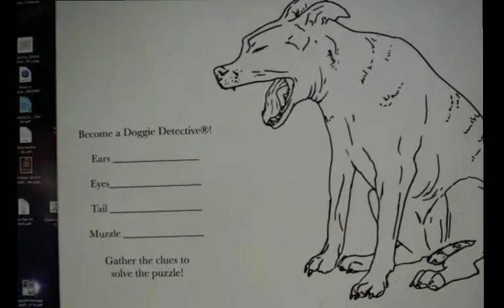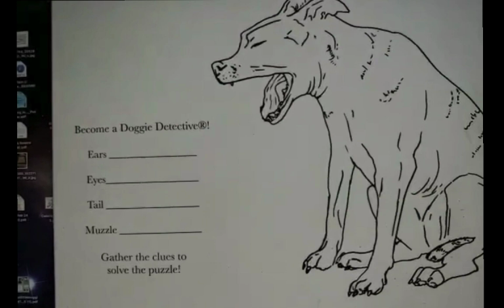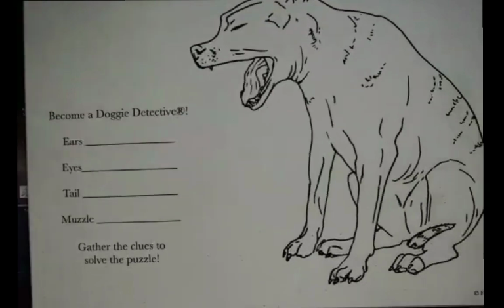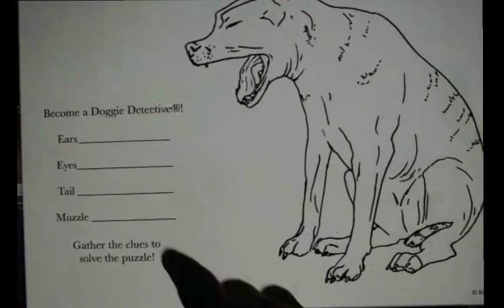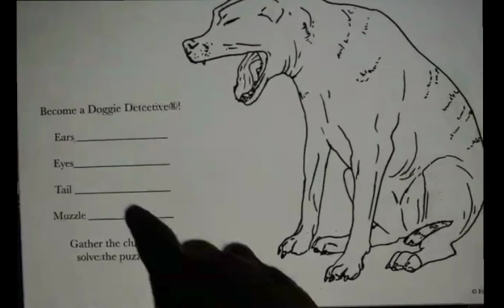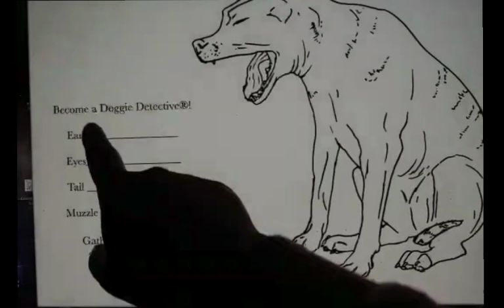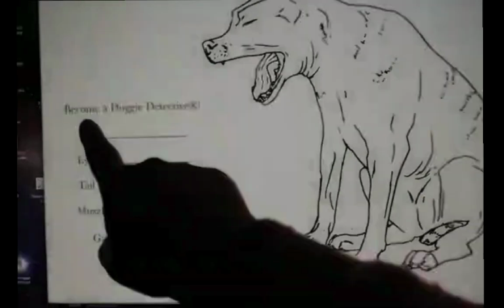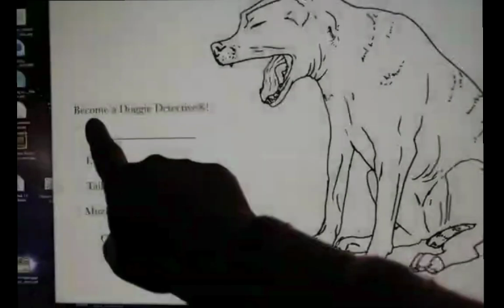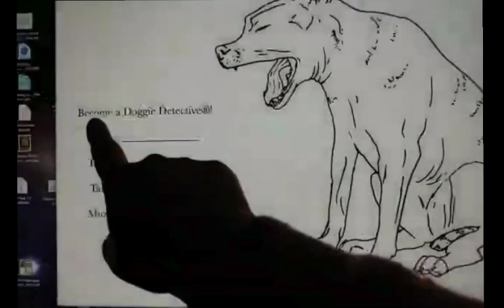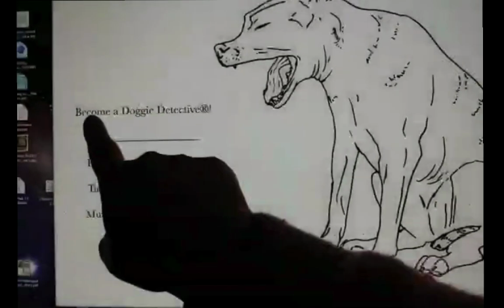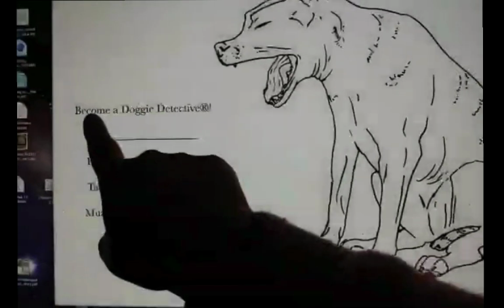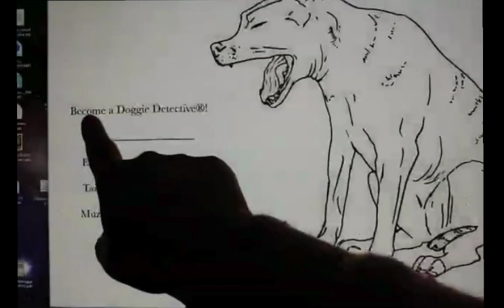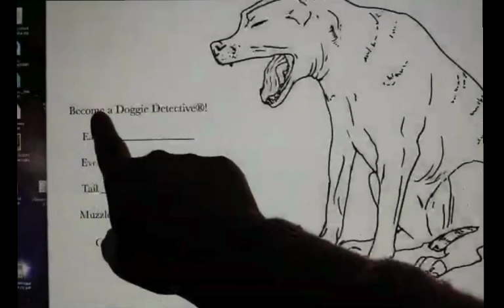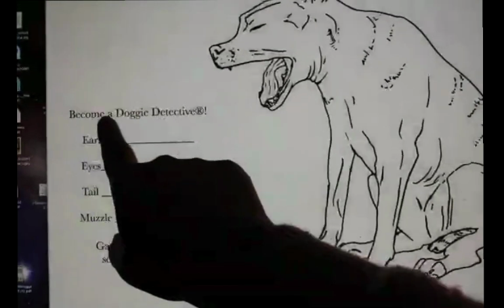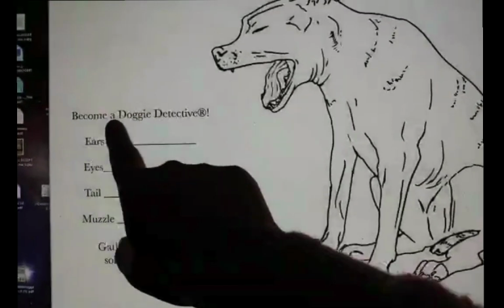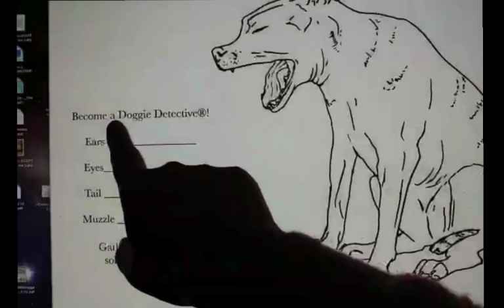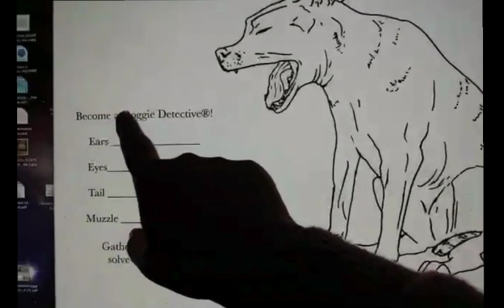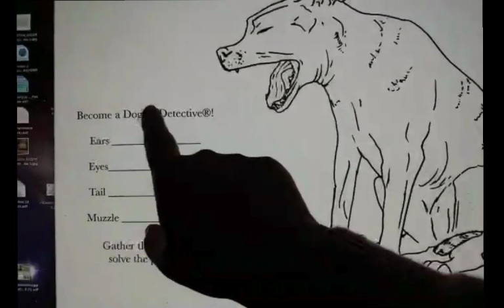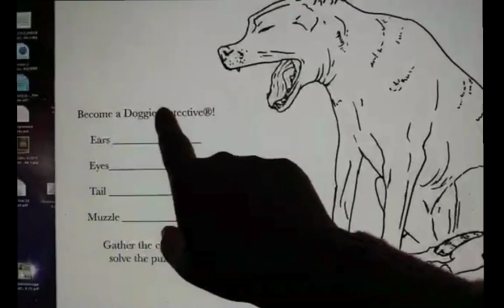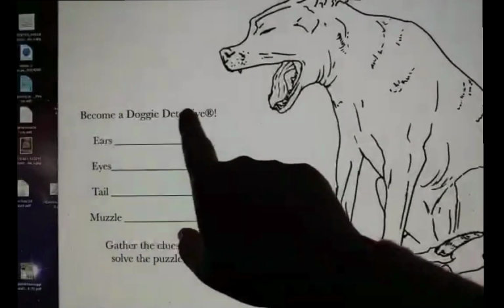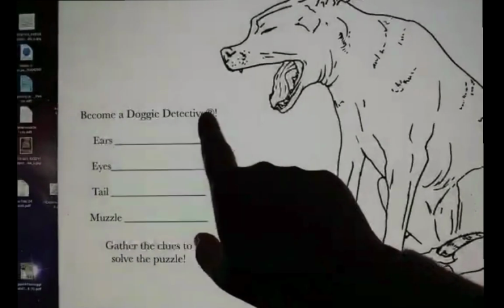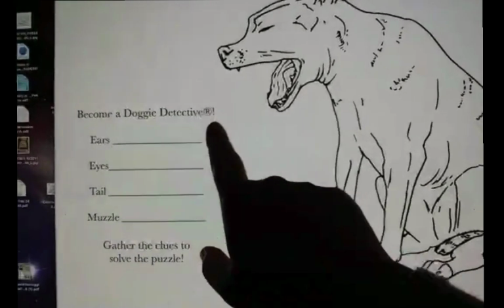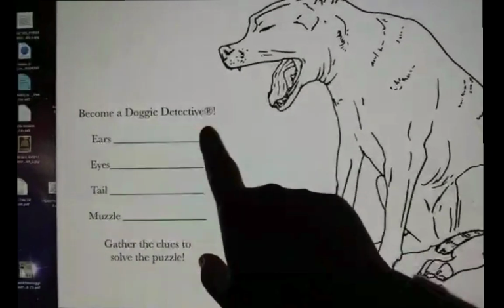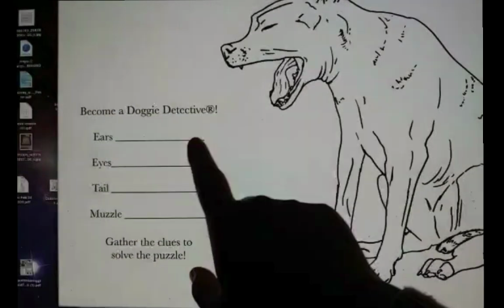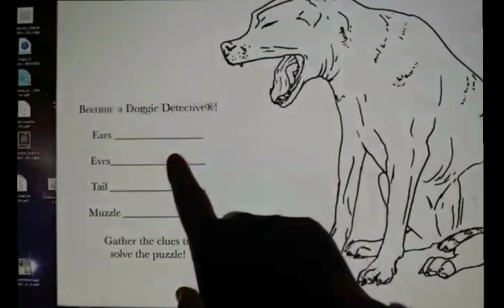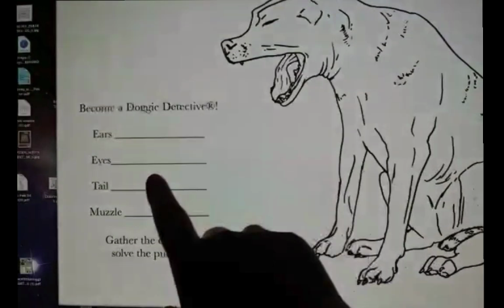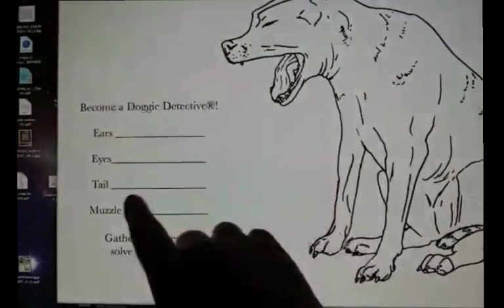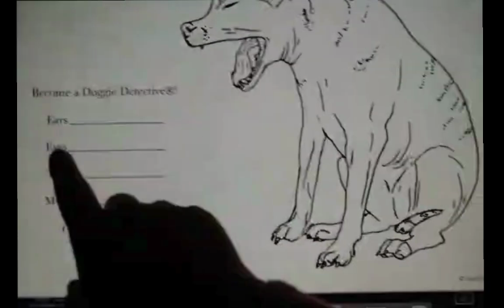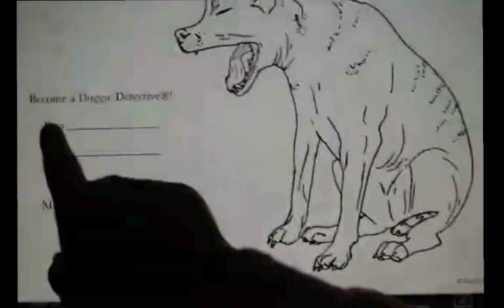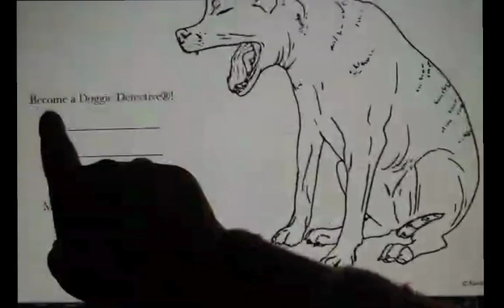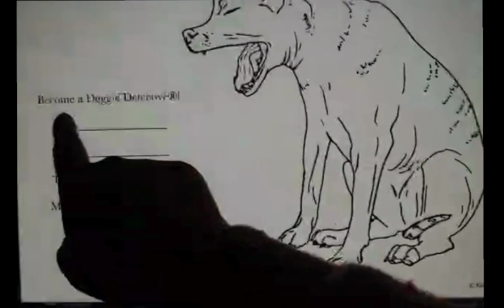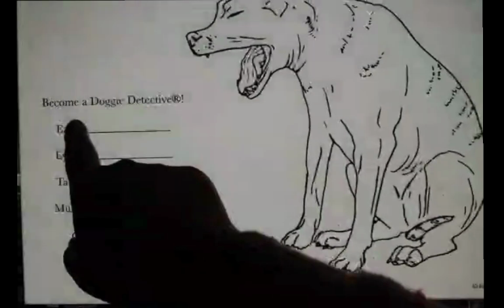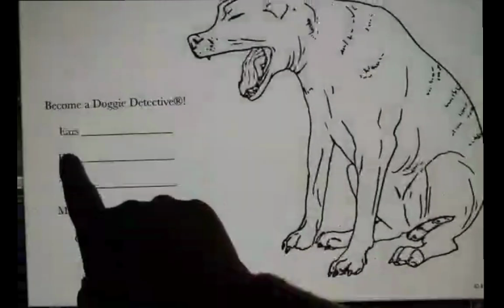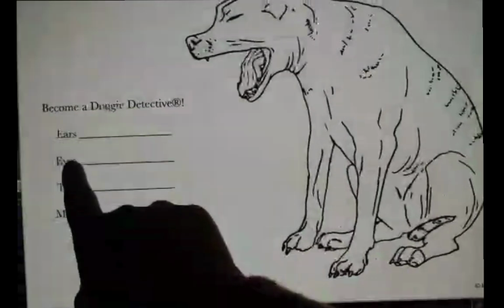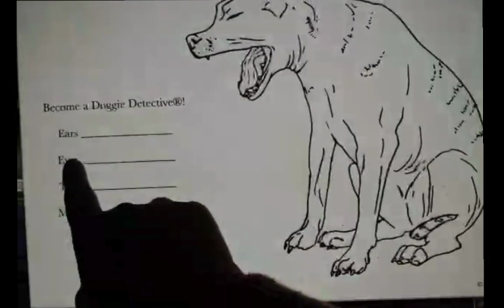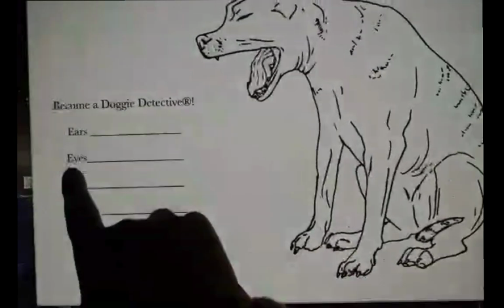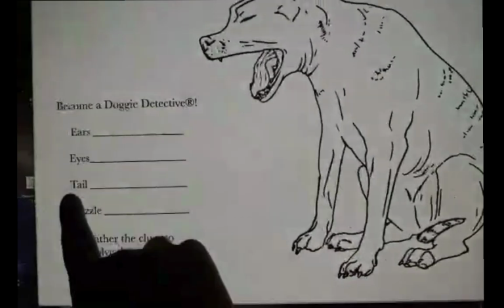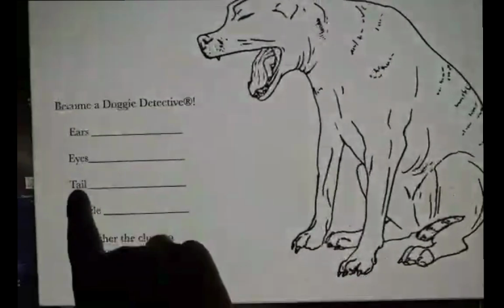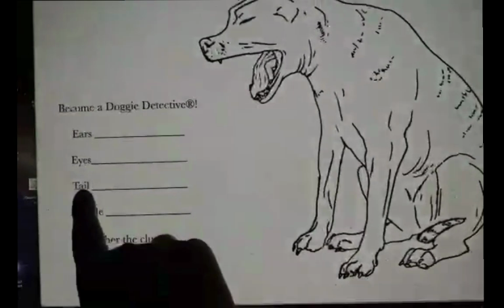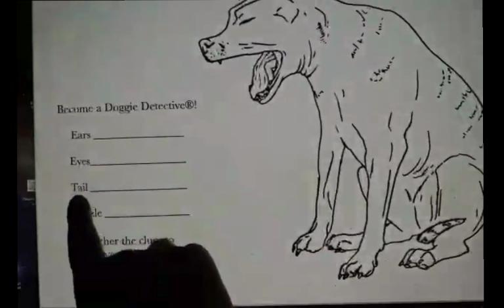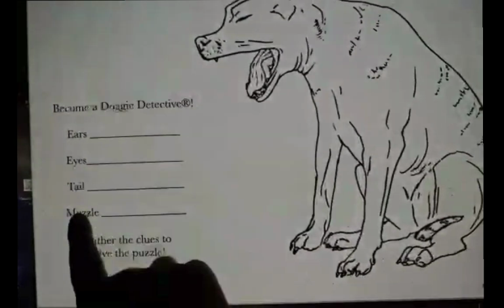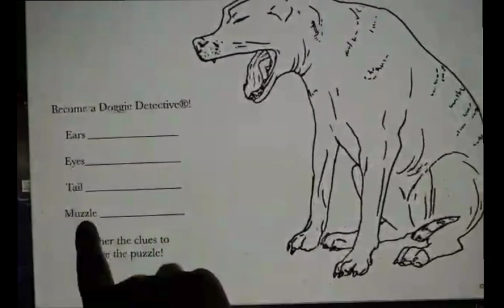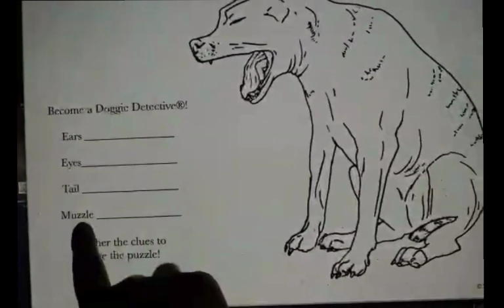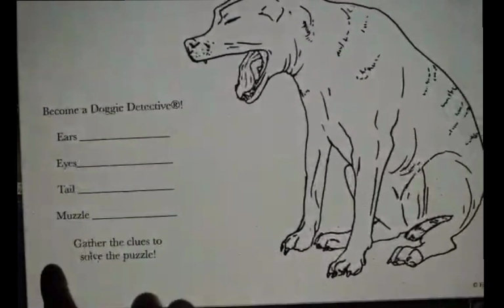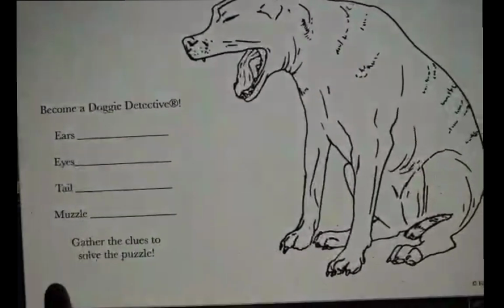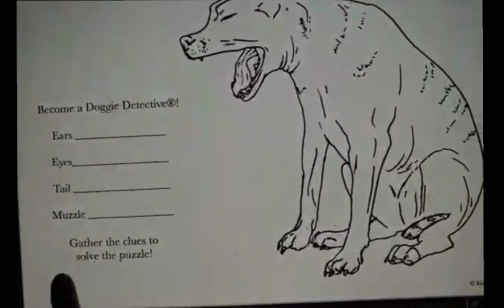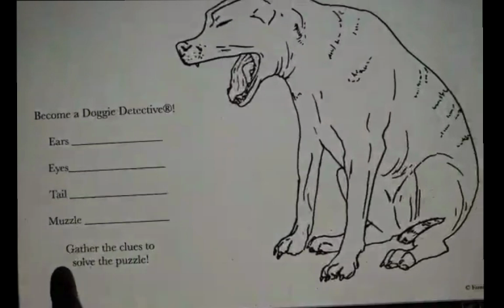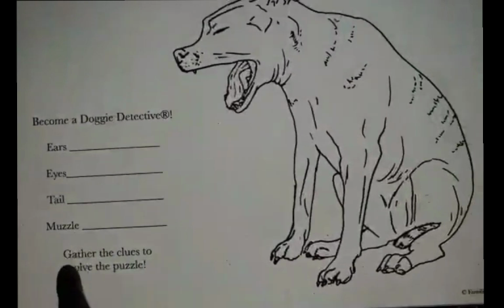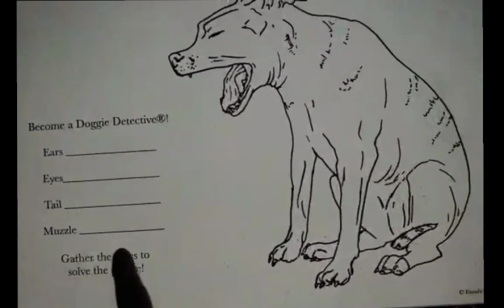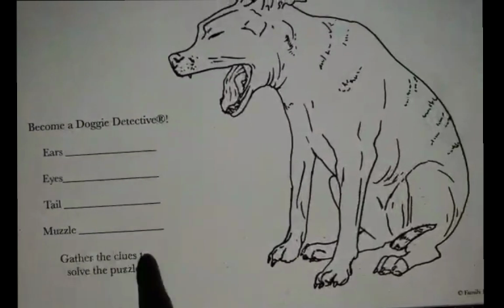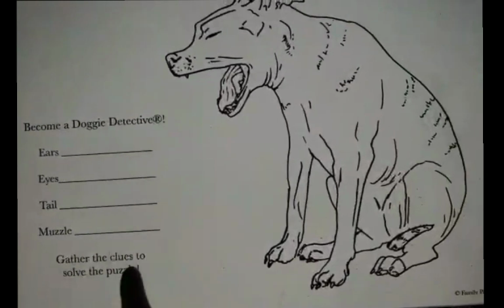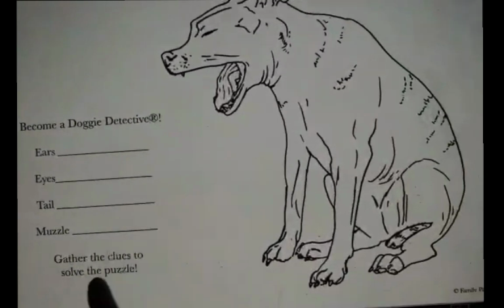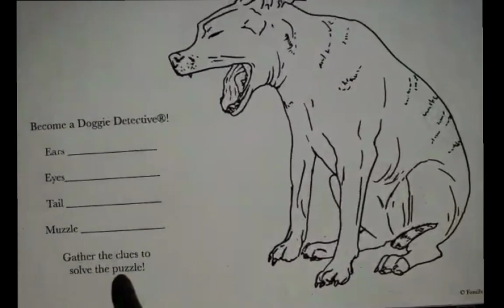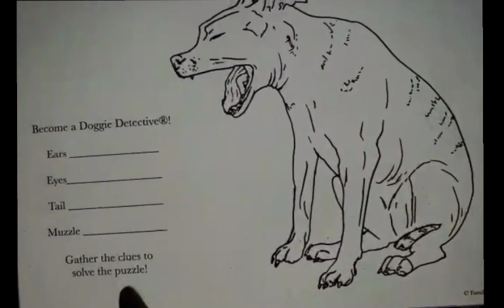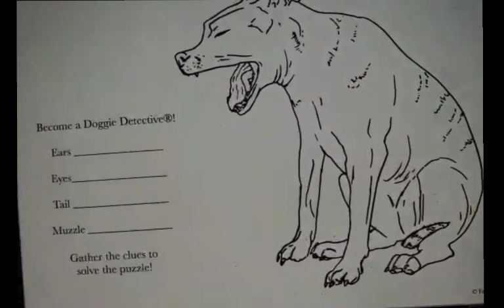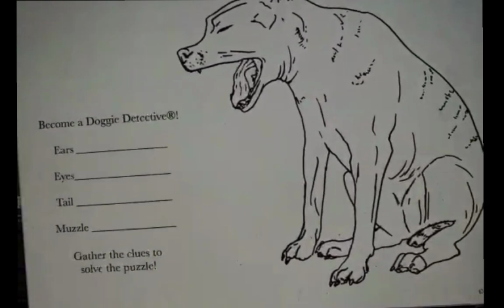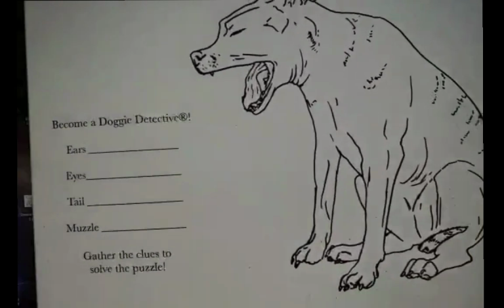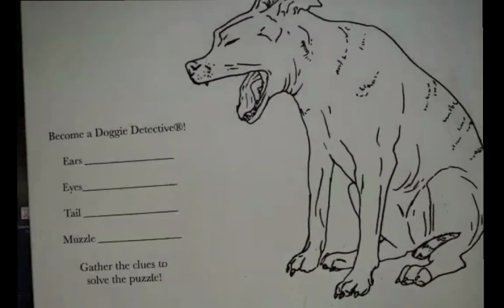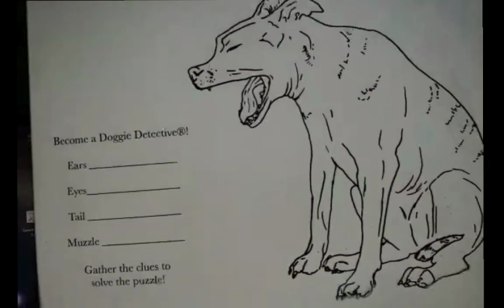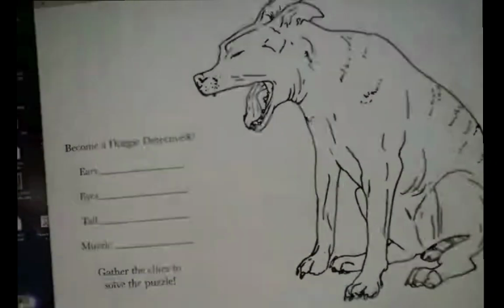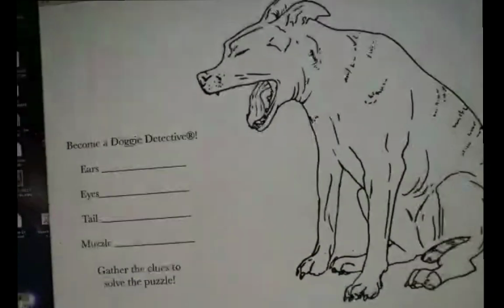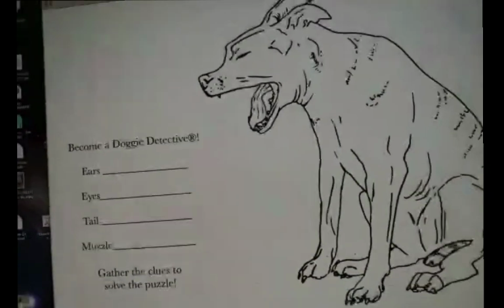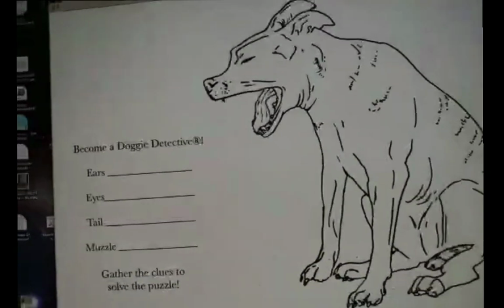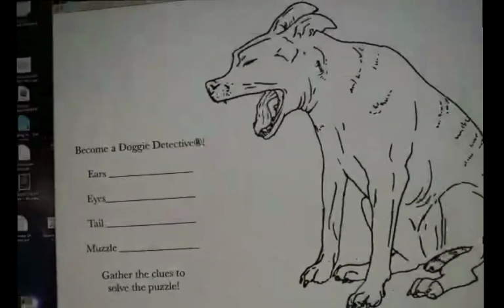So this says: become a doggy detective. Ears, eyes, tail, muzzle — gather the clues to solve the puzzle.